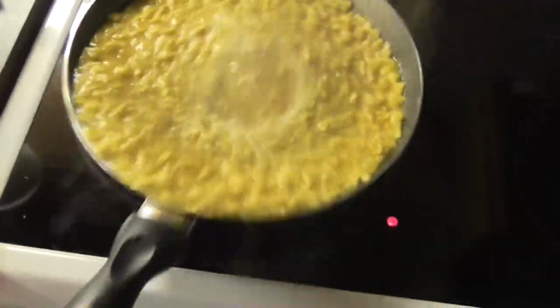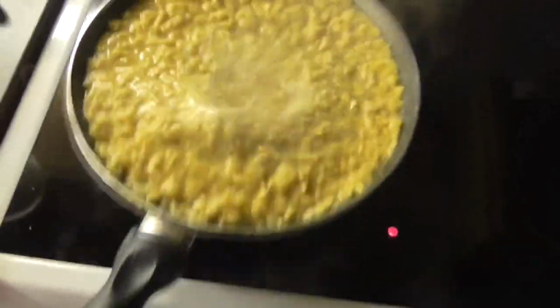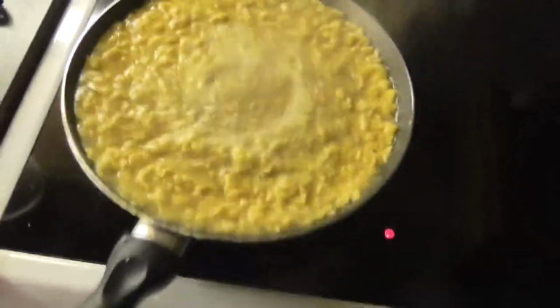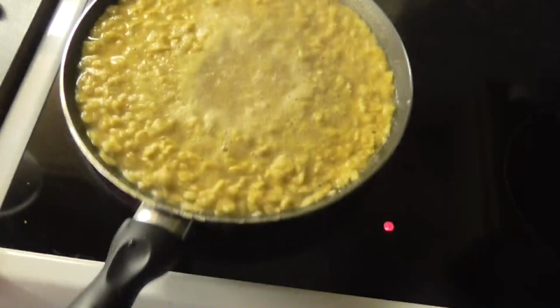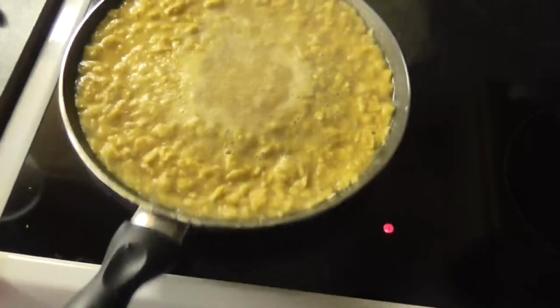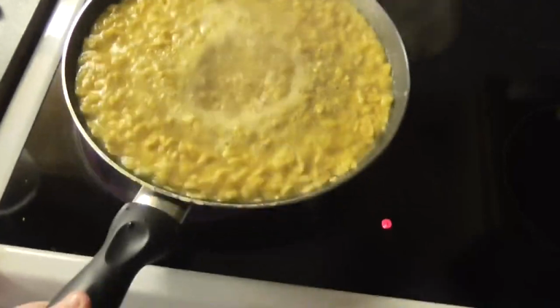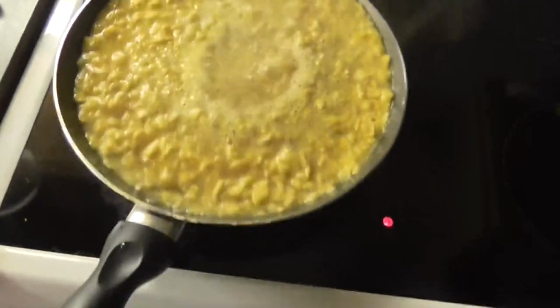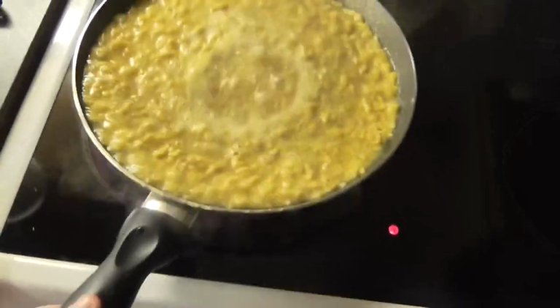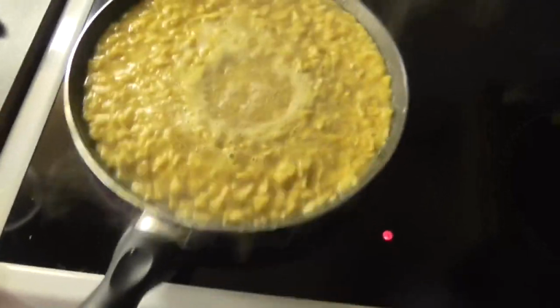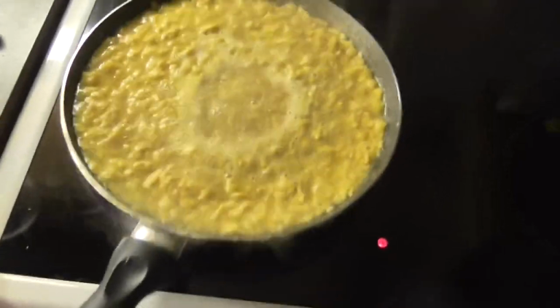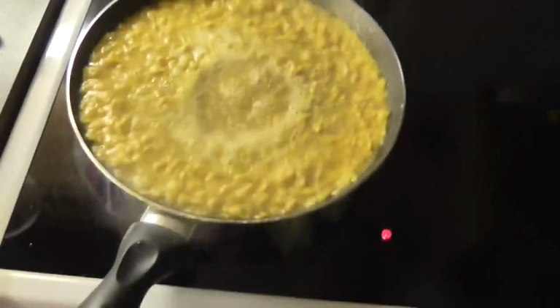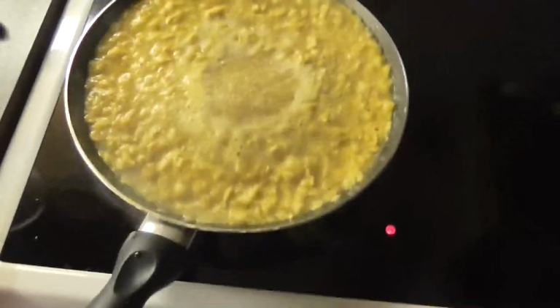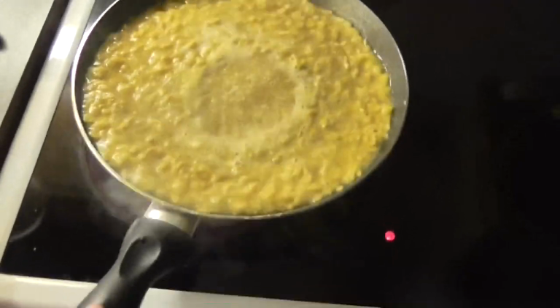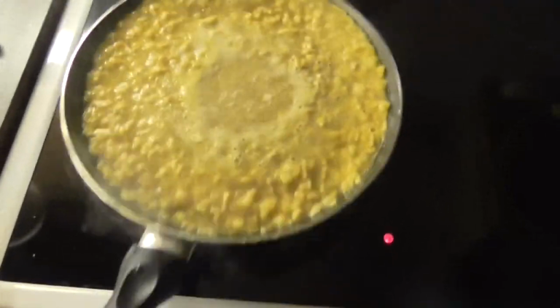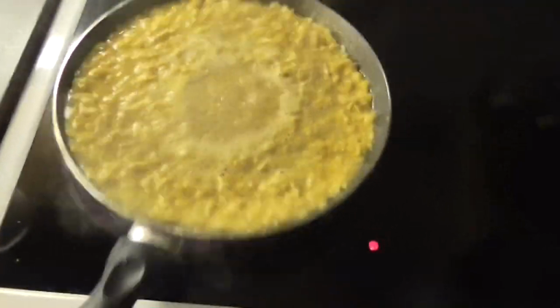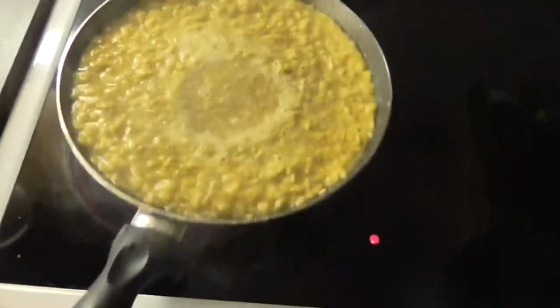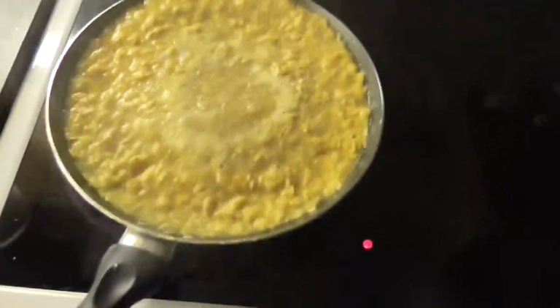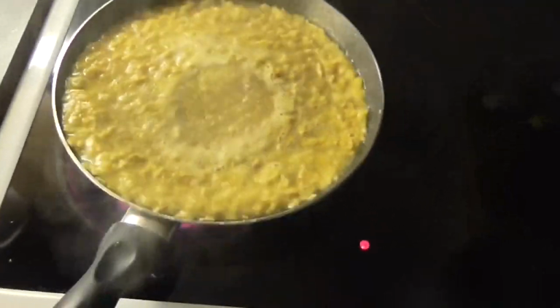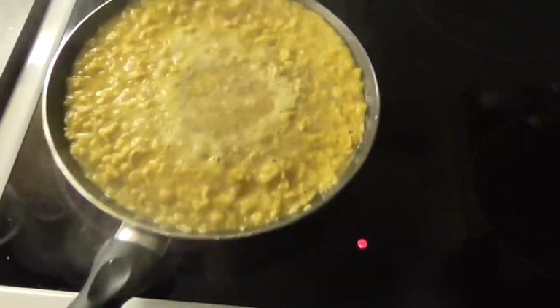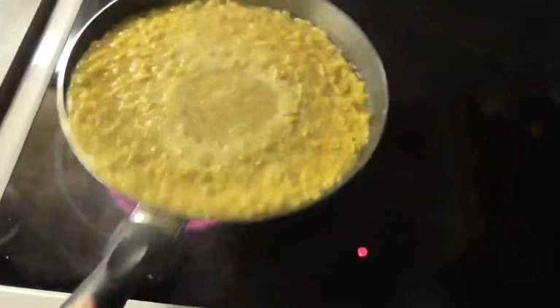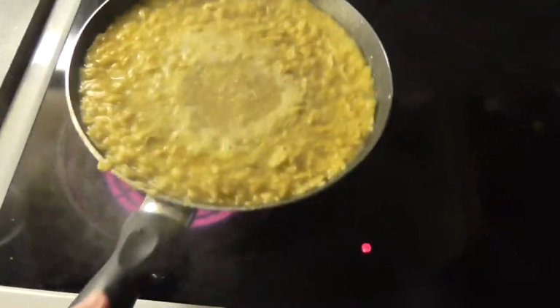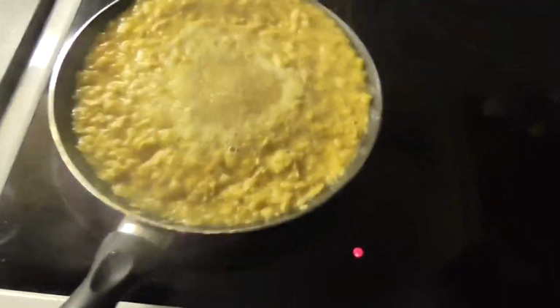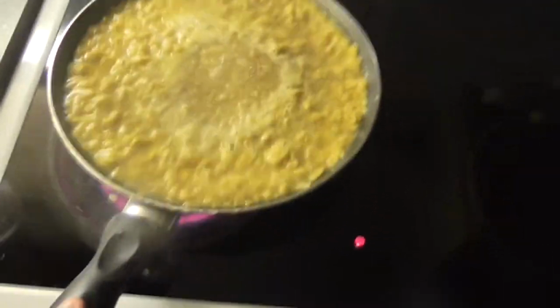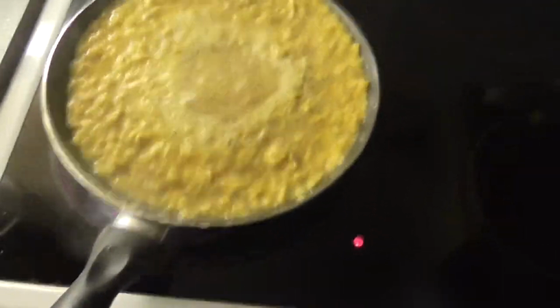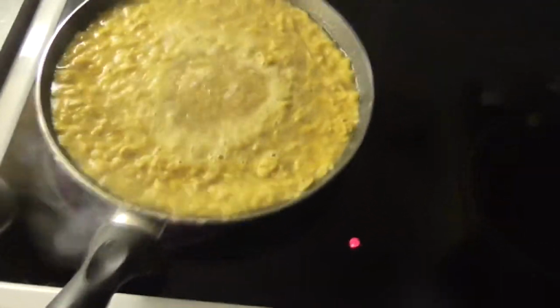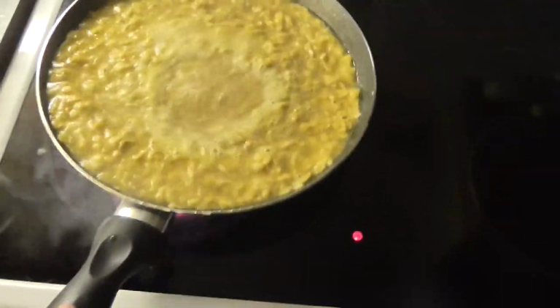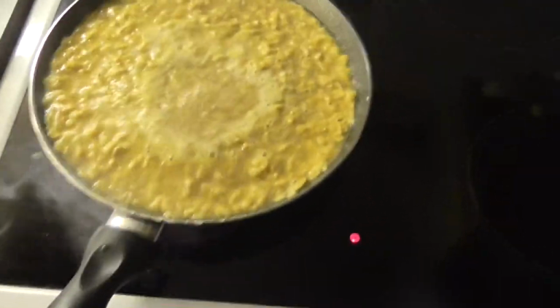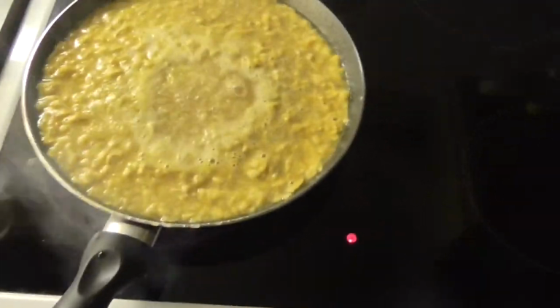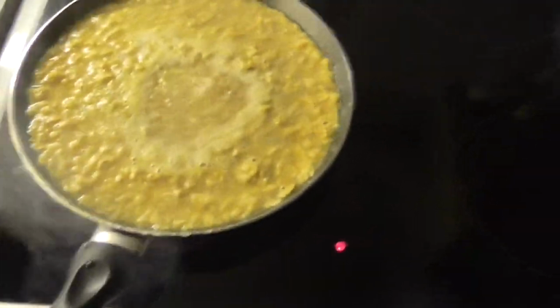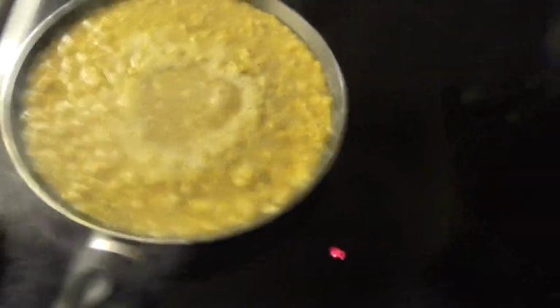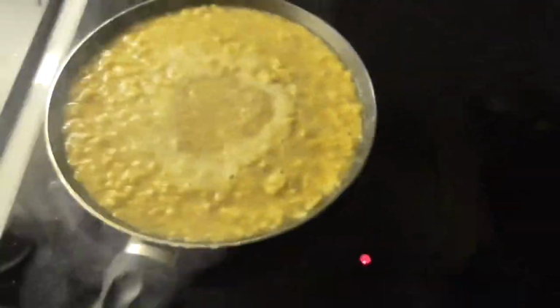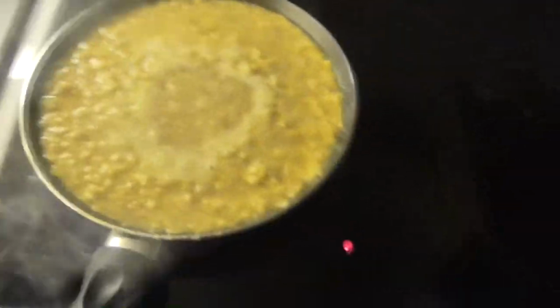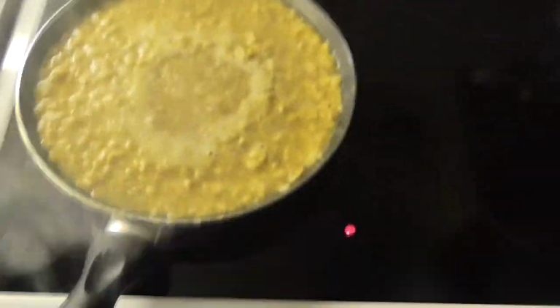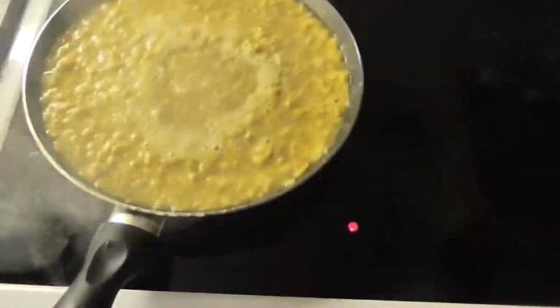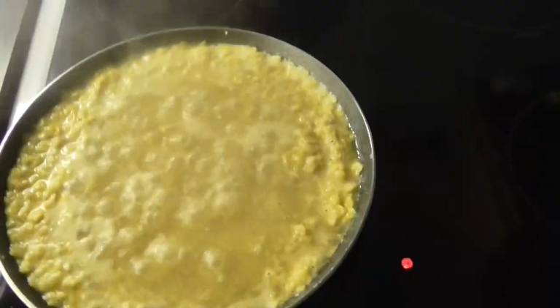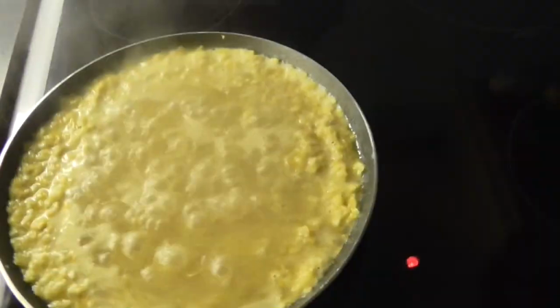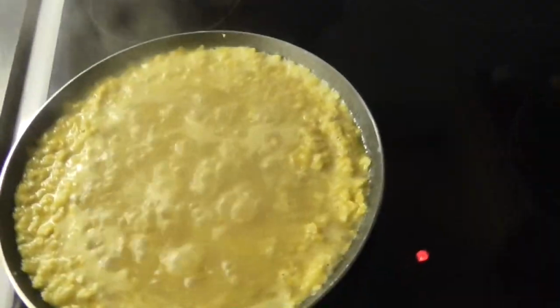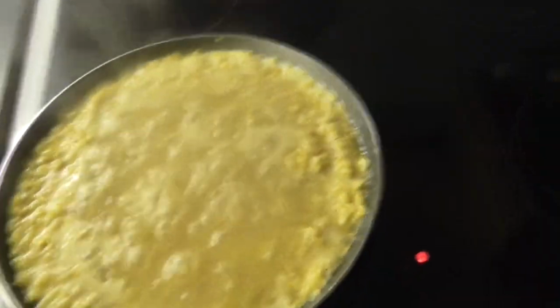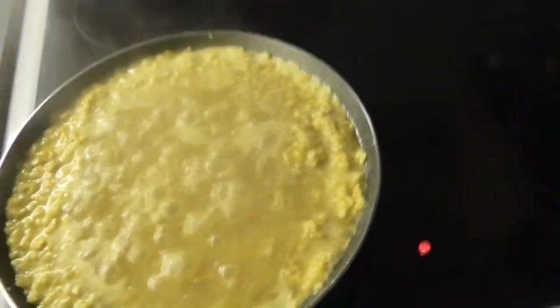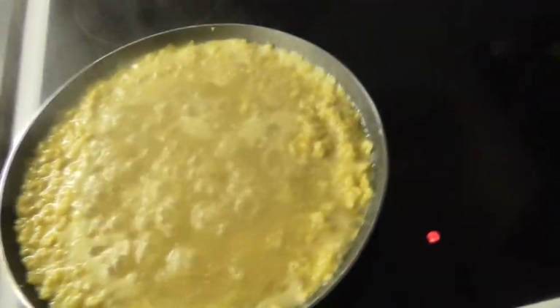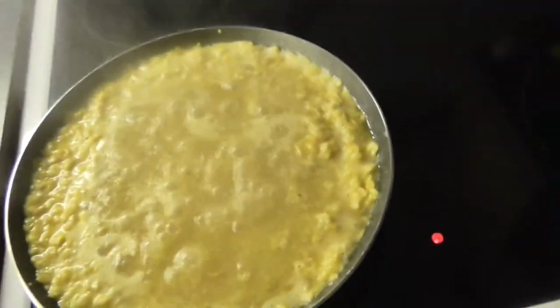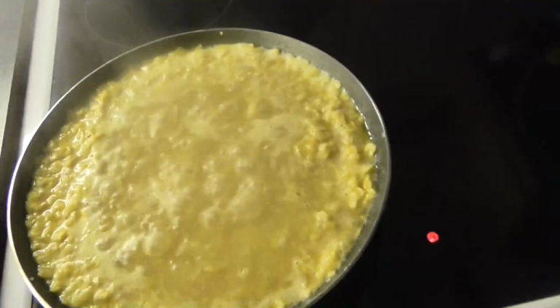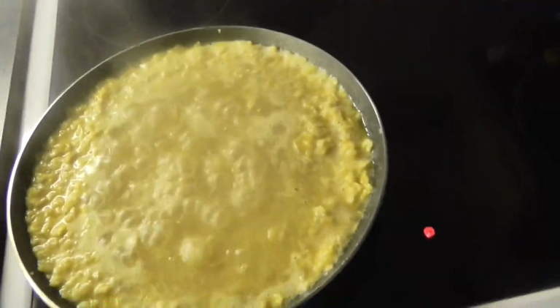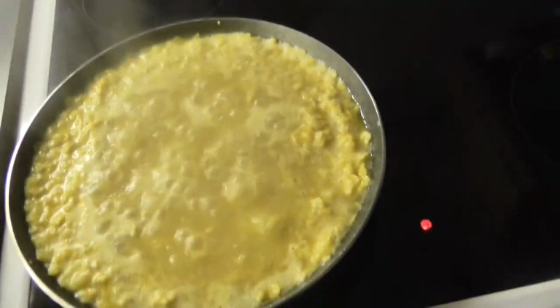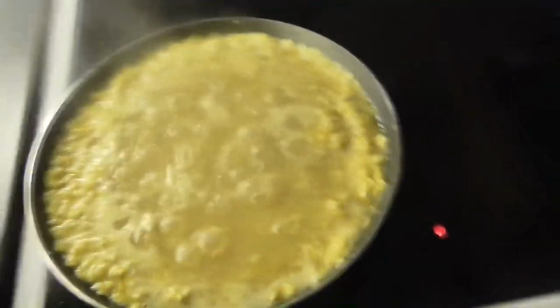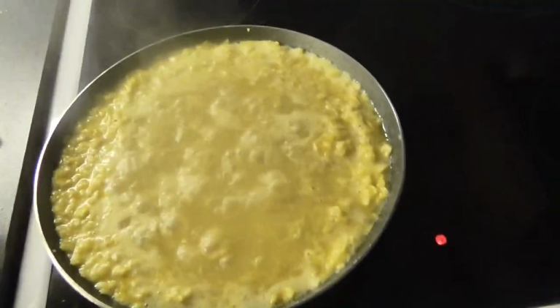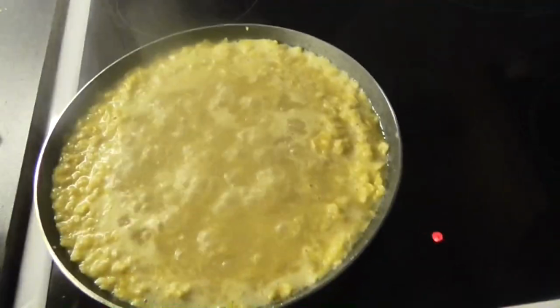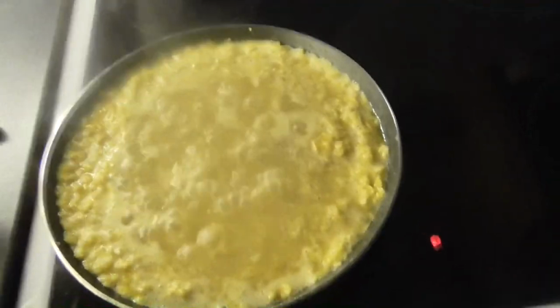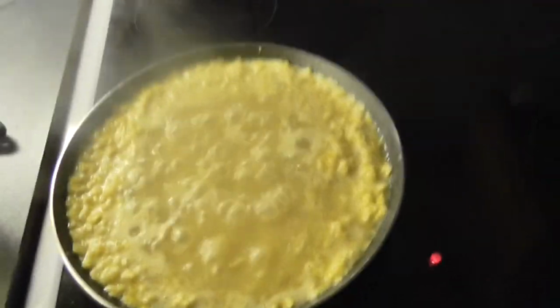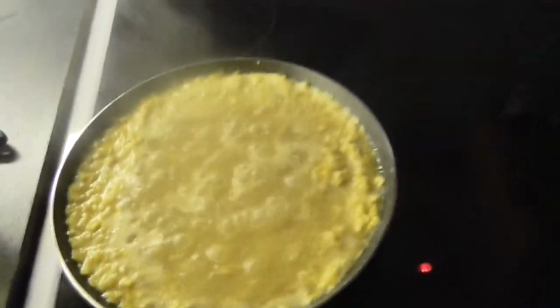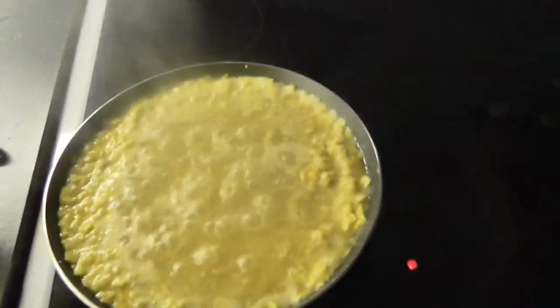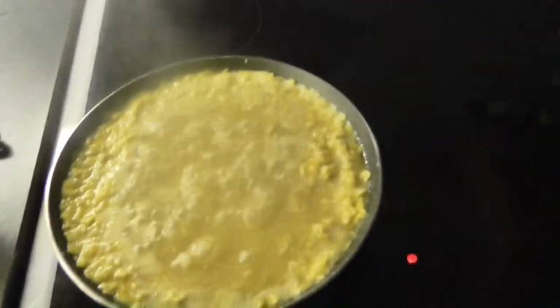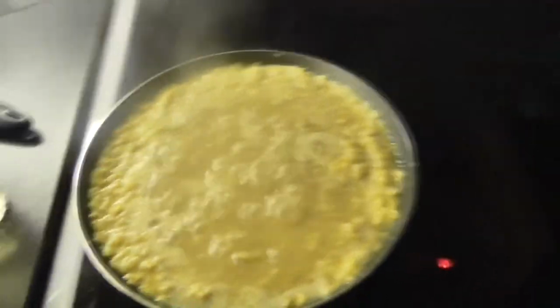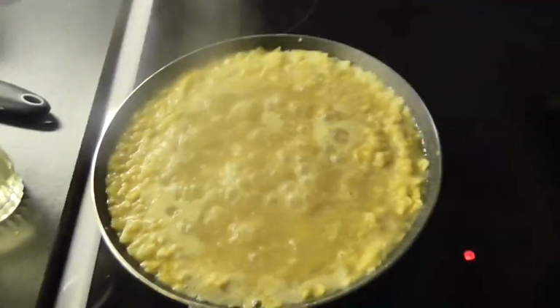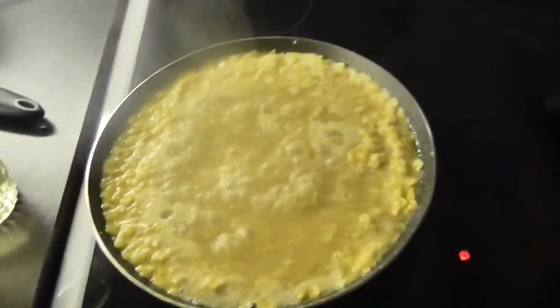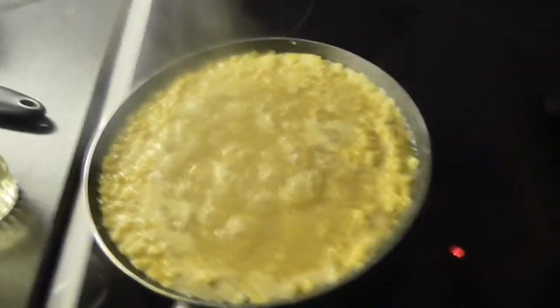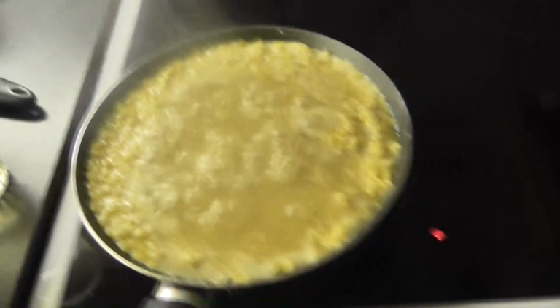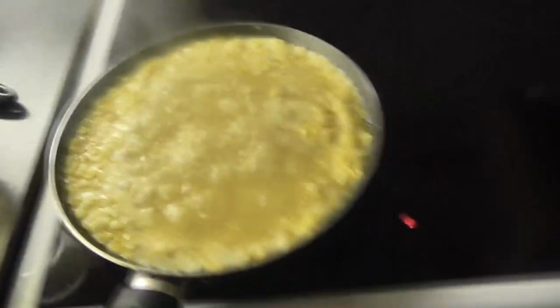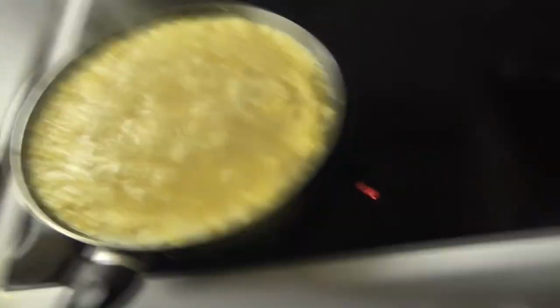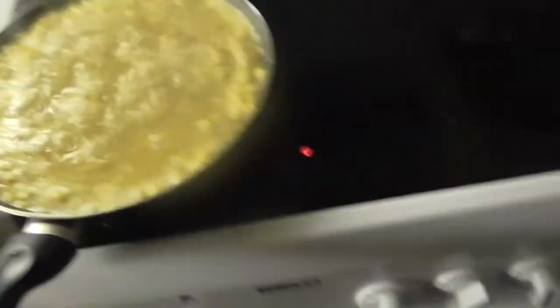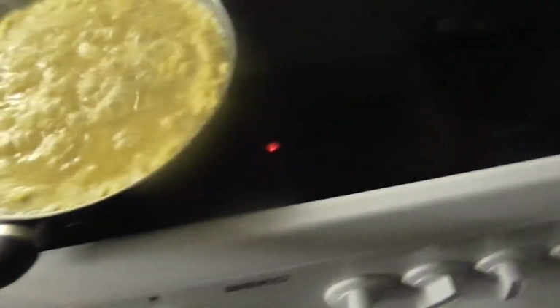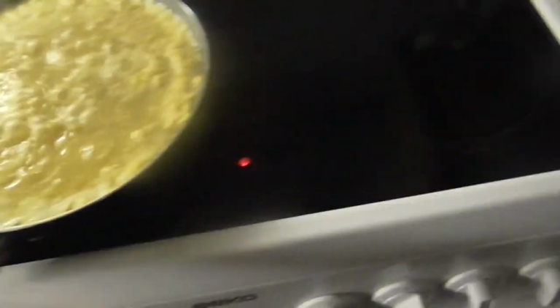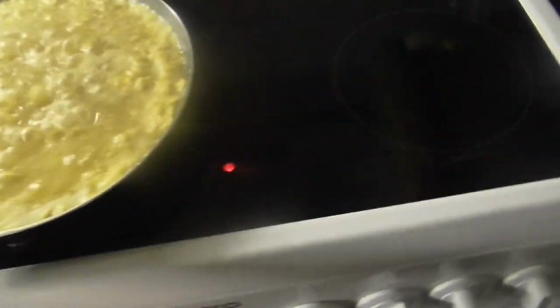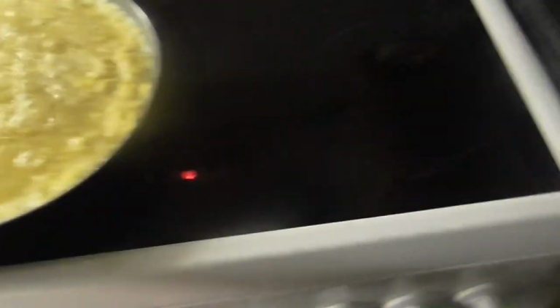Take your pan off the heat and let it steep for 30 minutes, like you're making a Doritos tea.